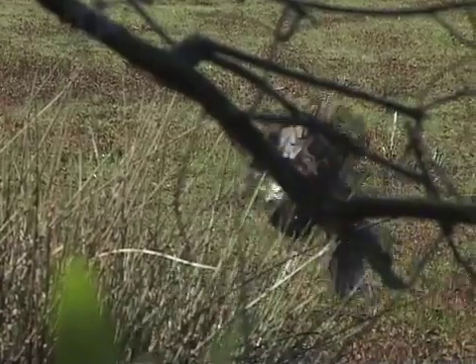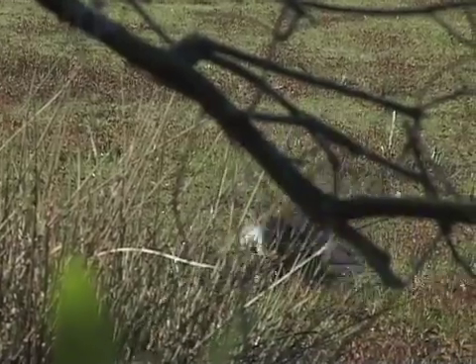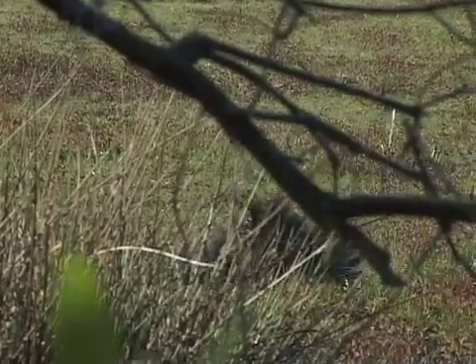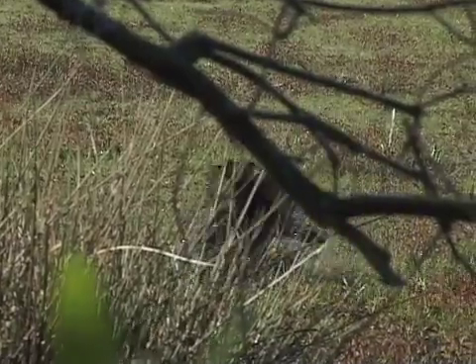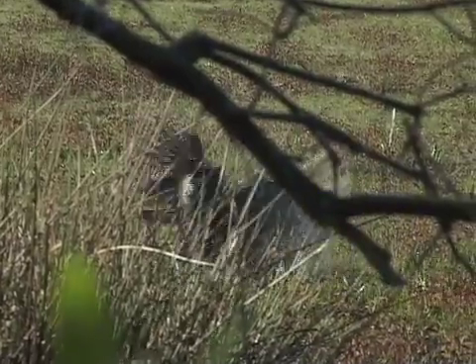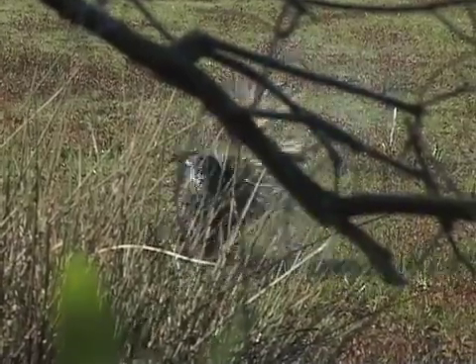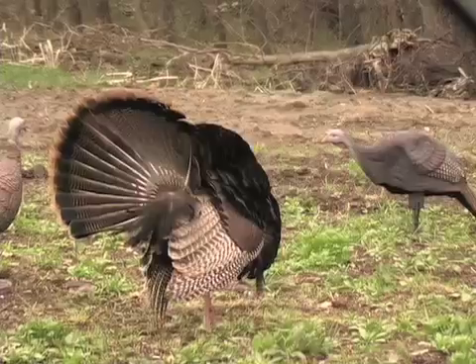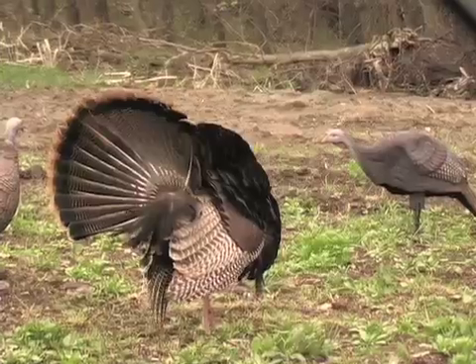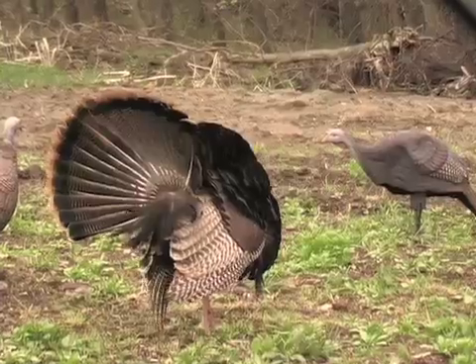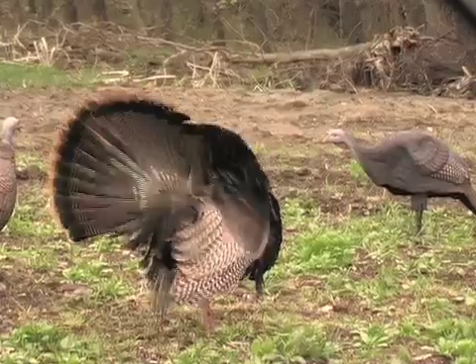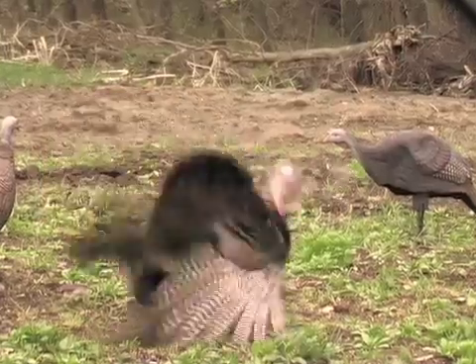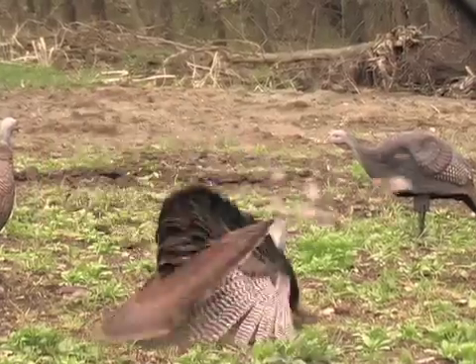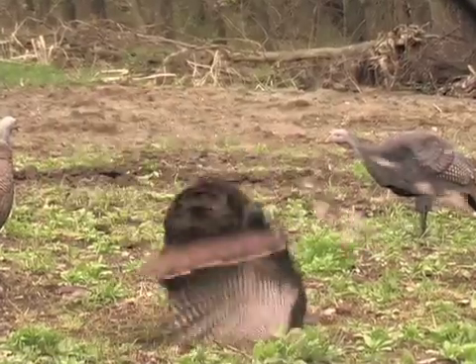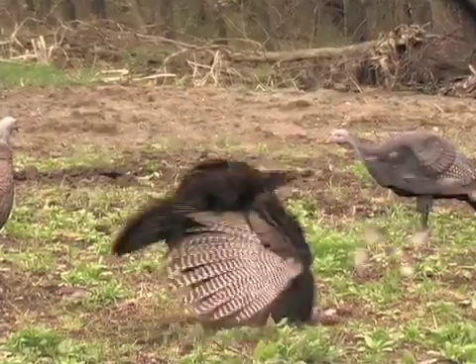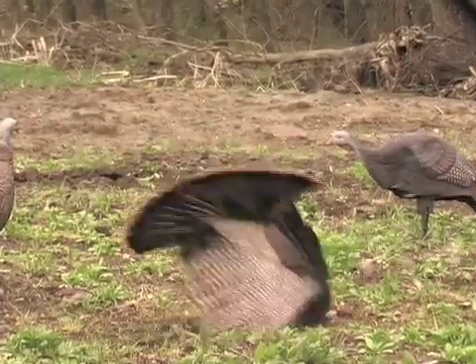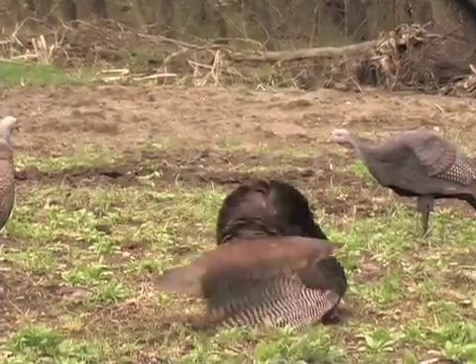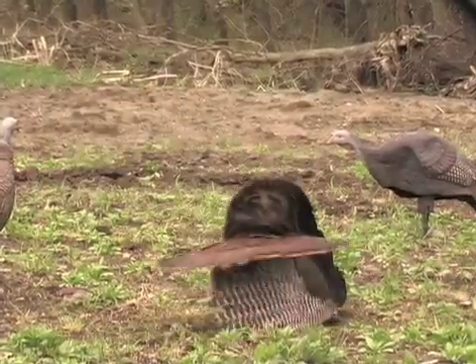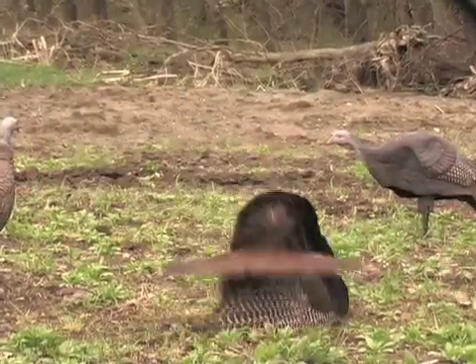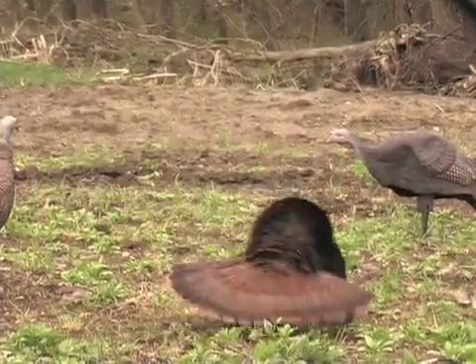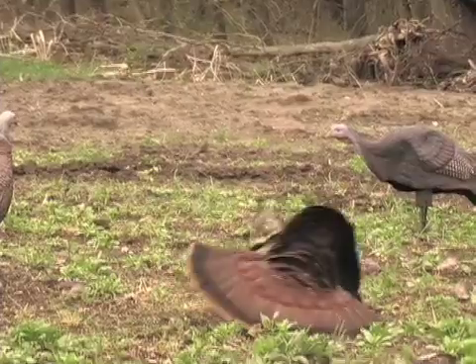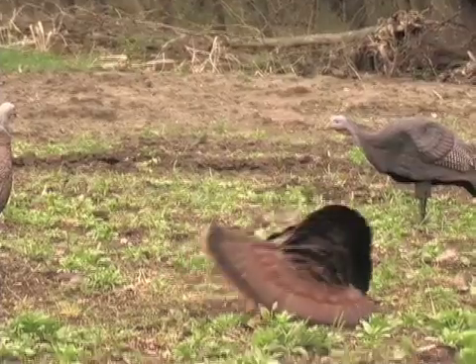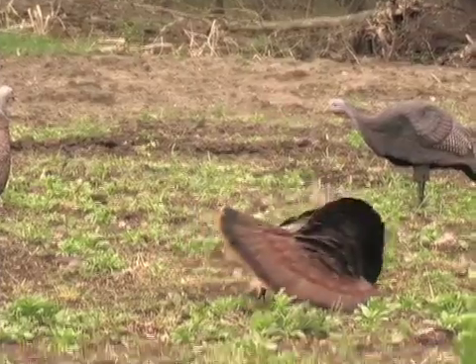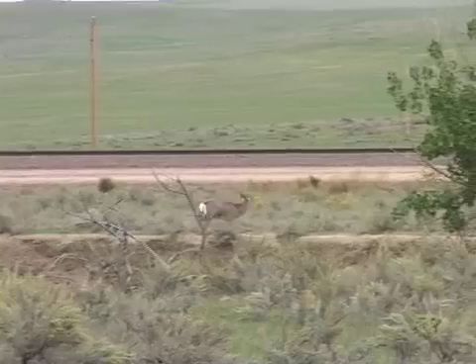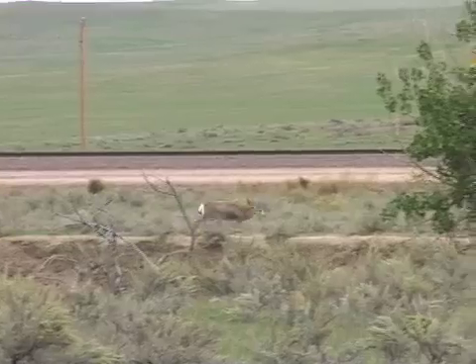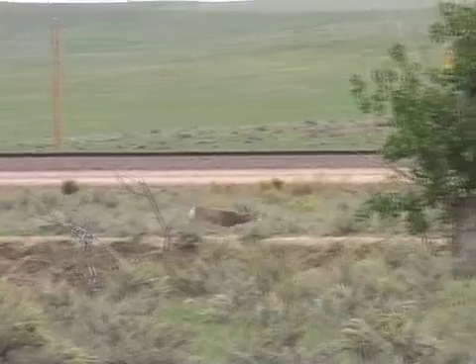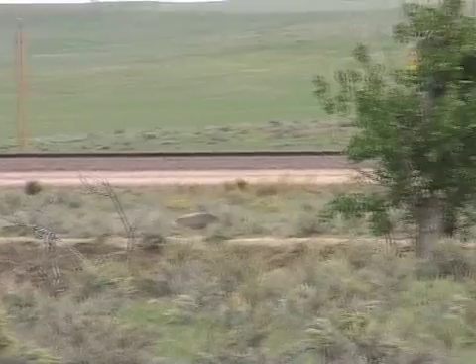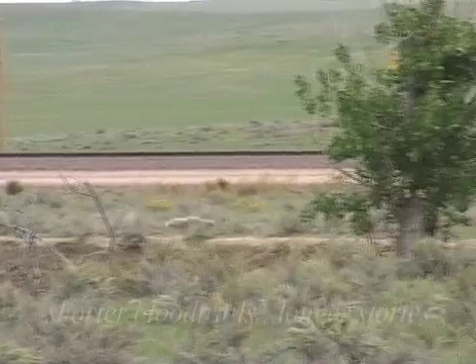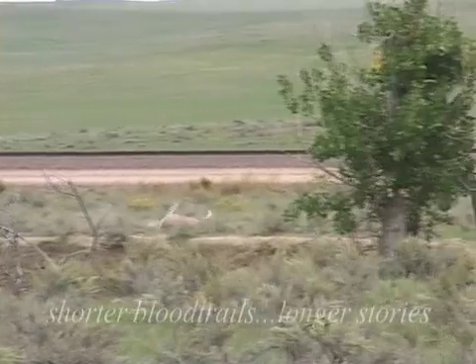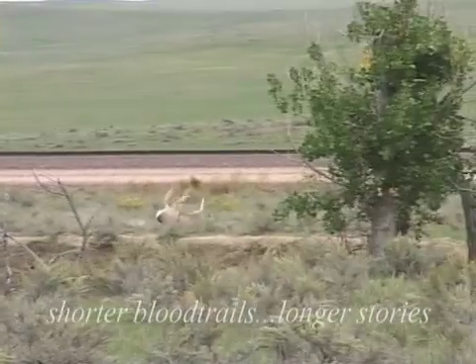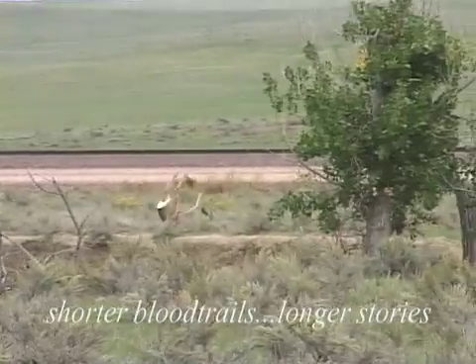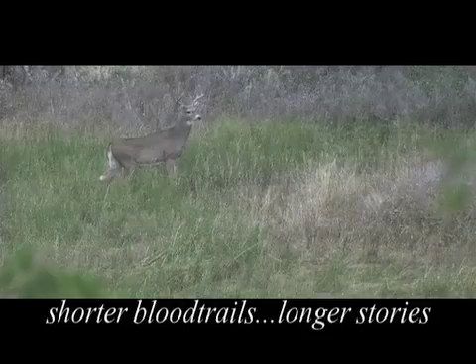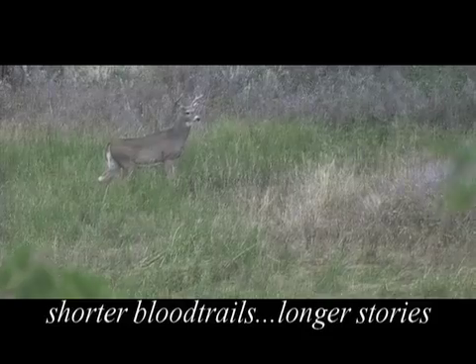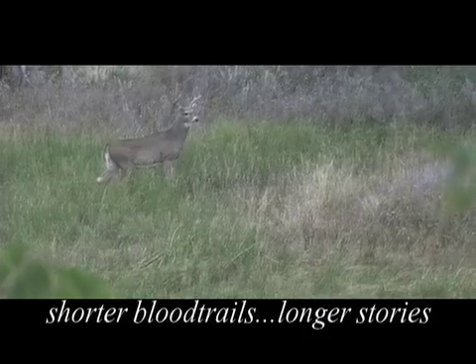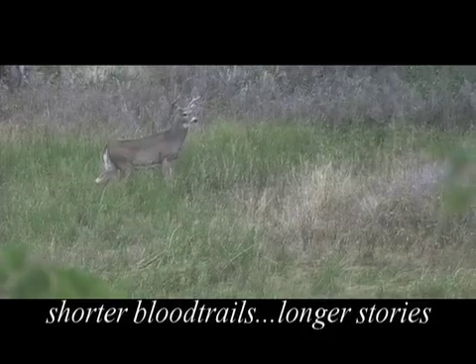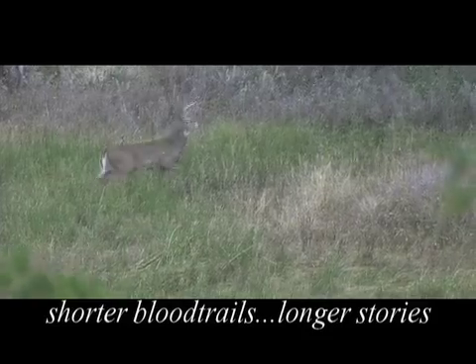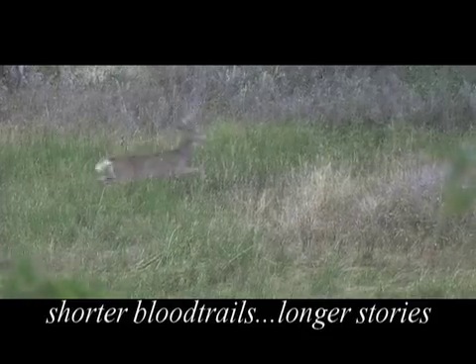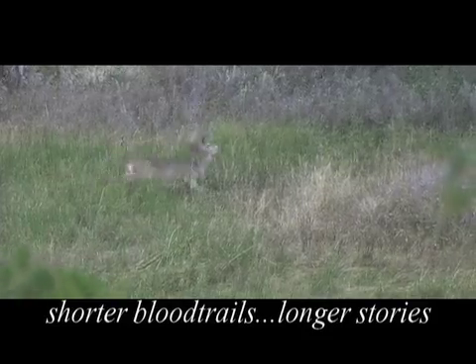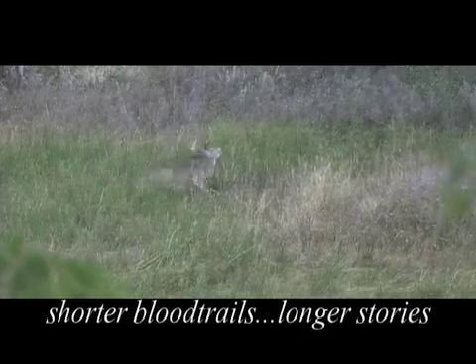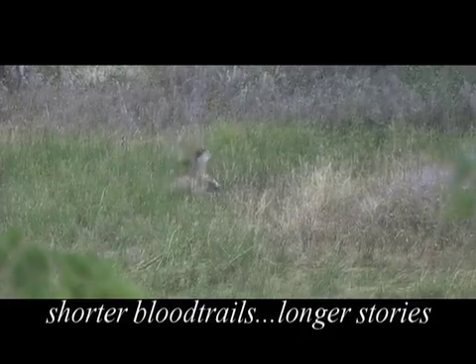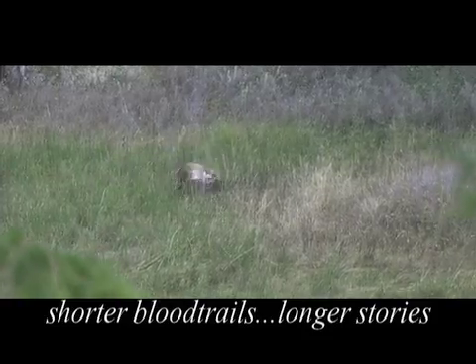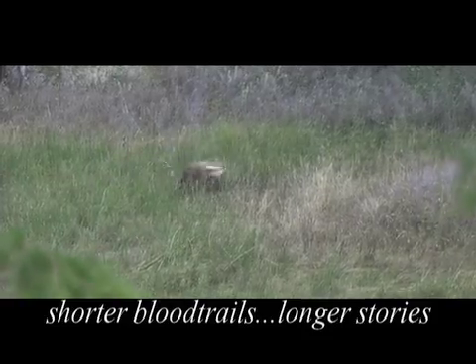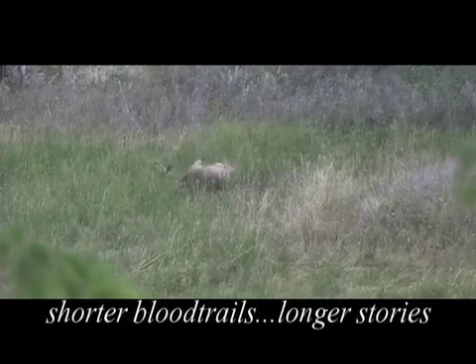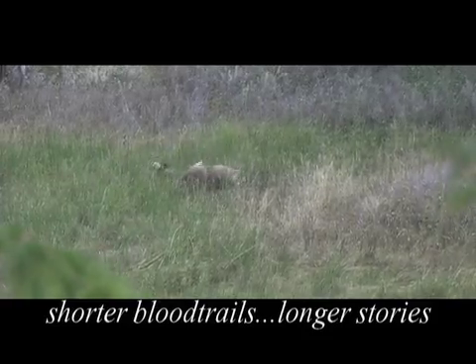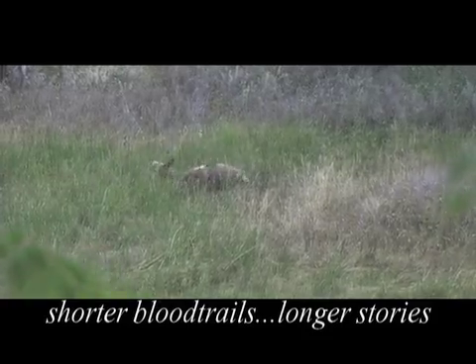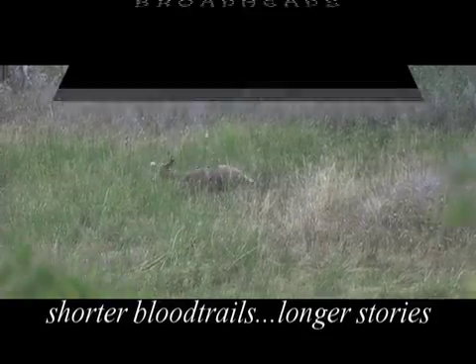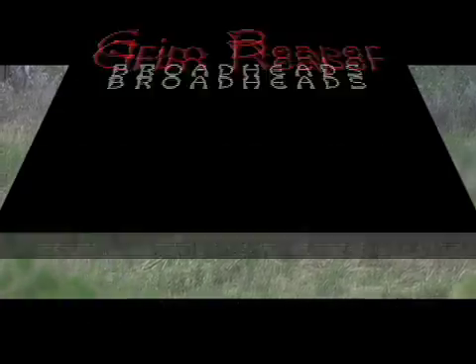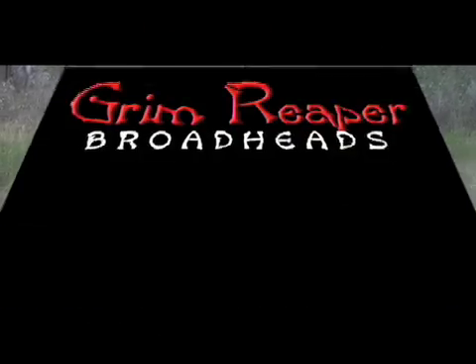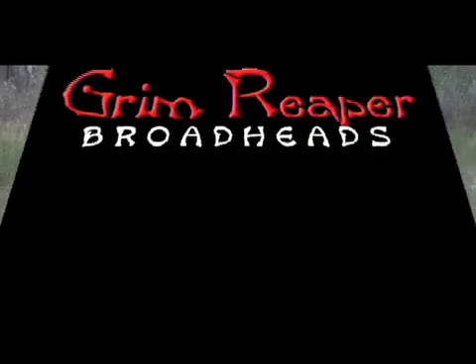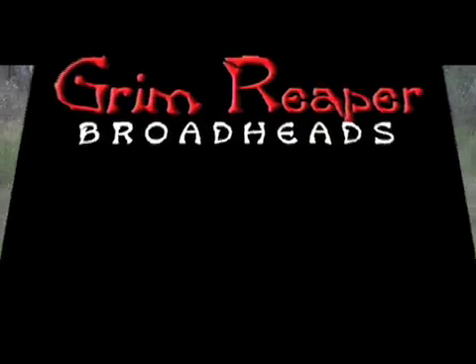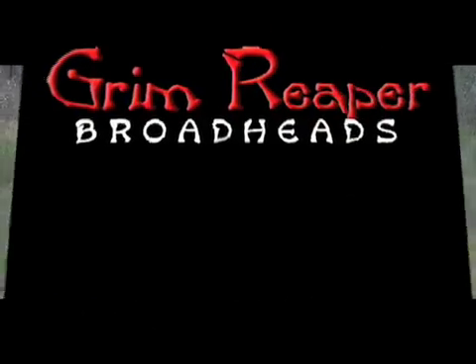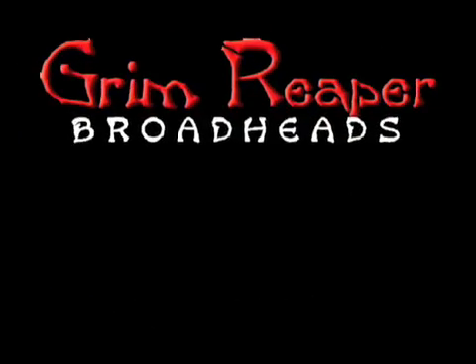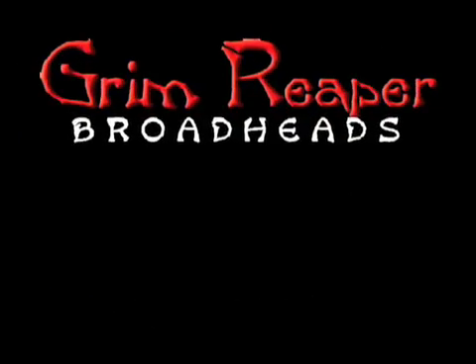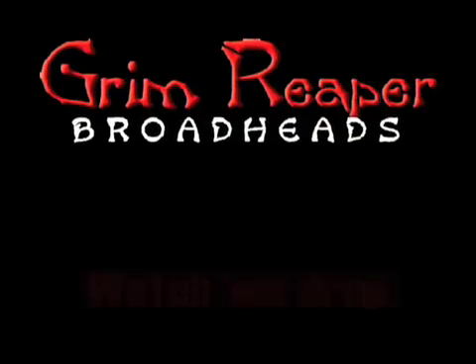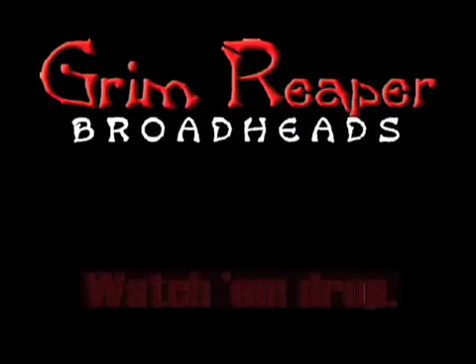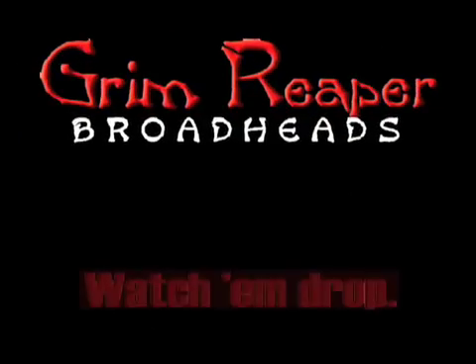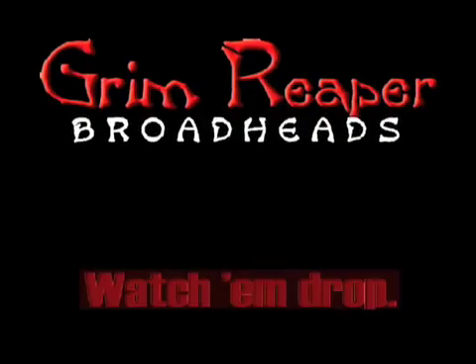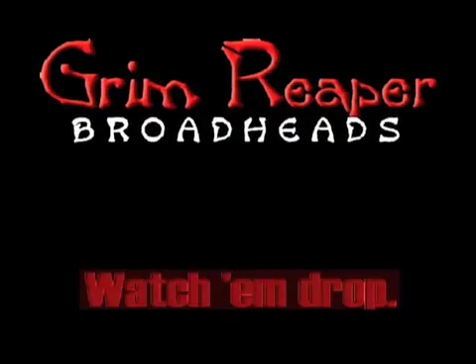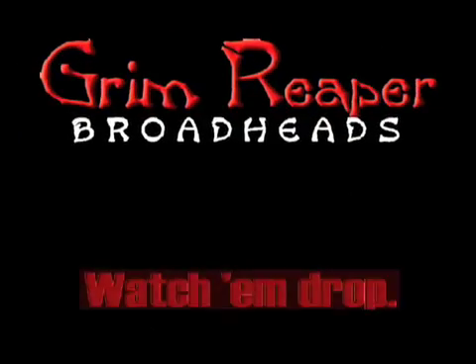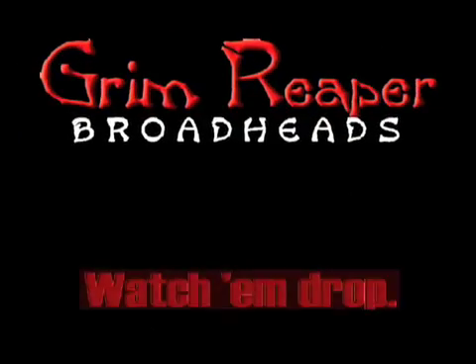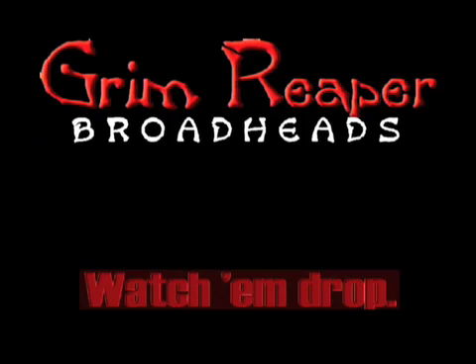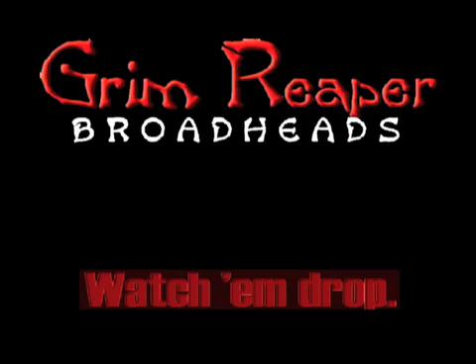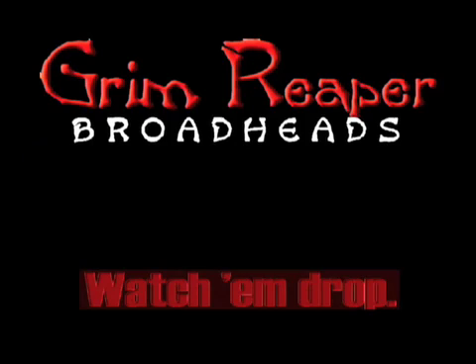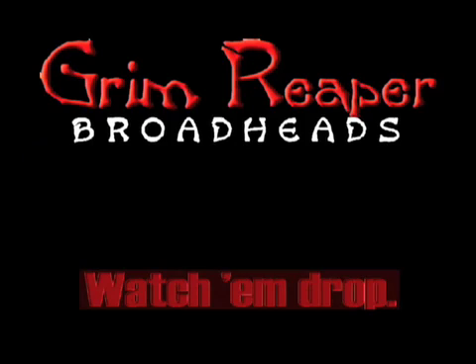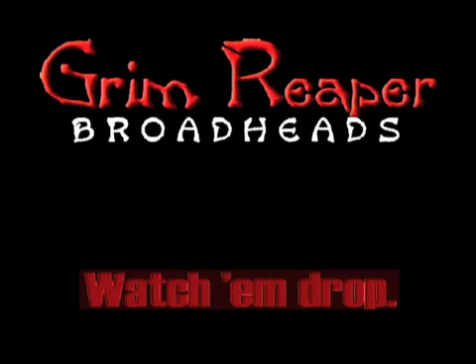That's dependable performance. Grim Reaper broadheads: shorter blood trails, longer stories. Punch with the Grim Reaper and watch them drop.